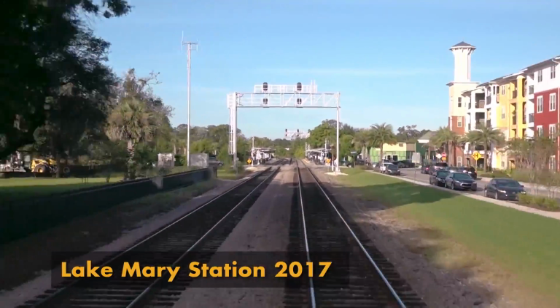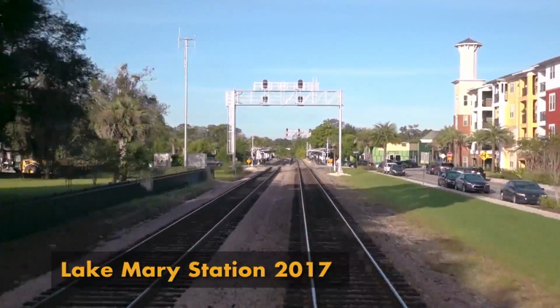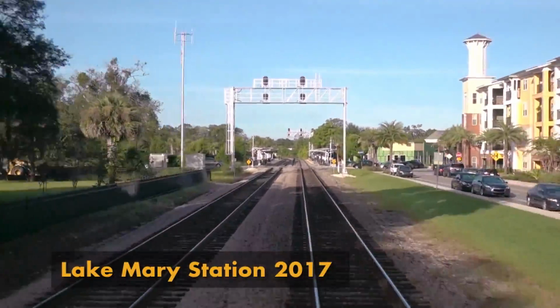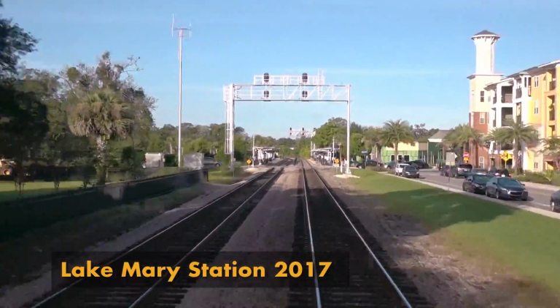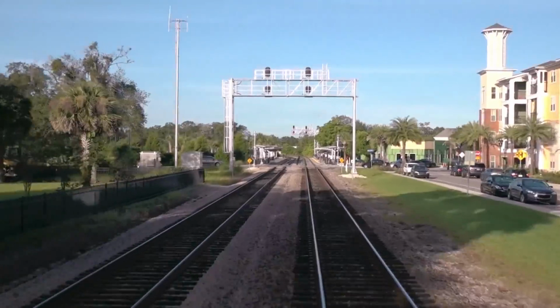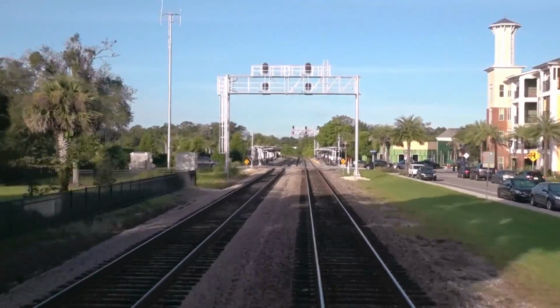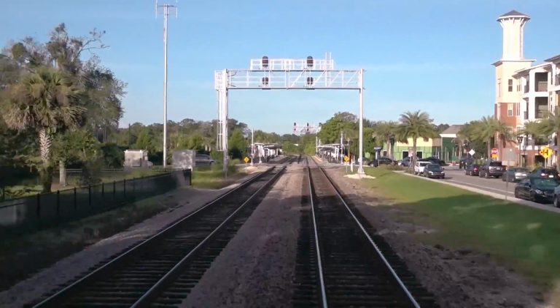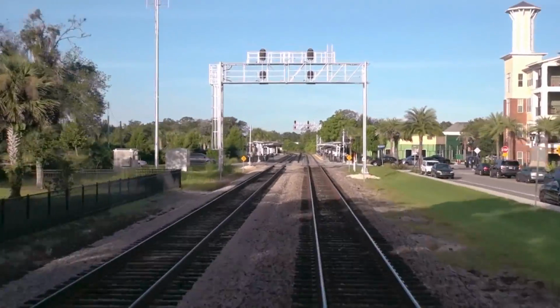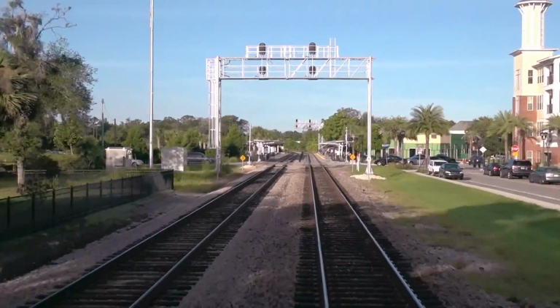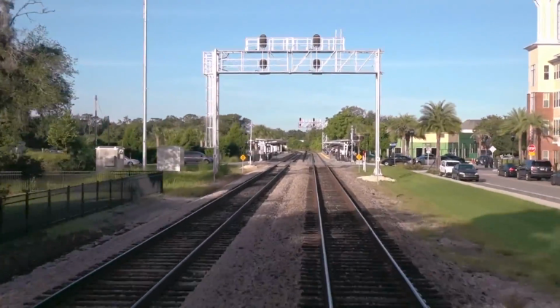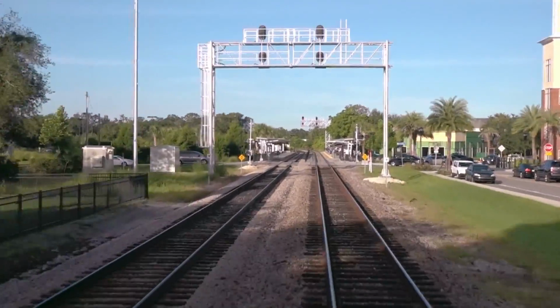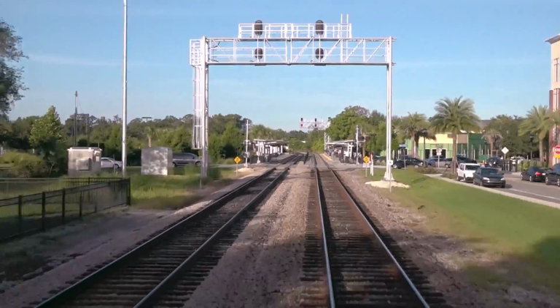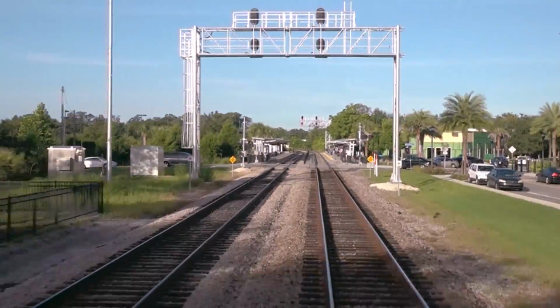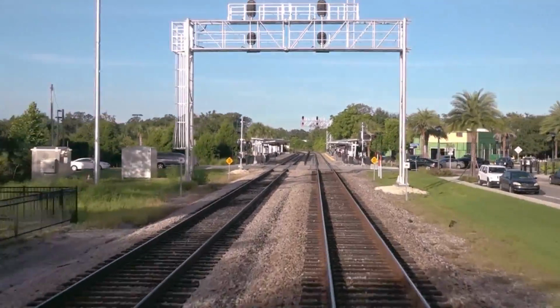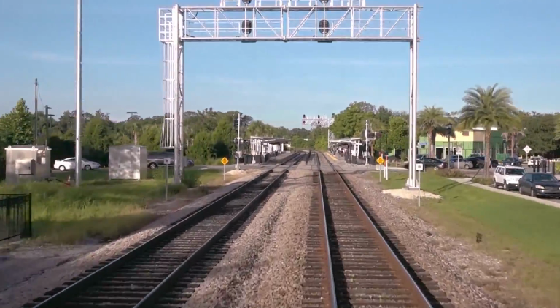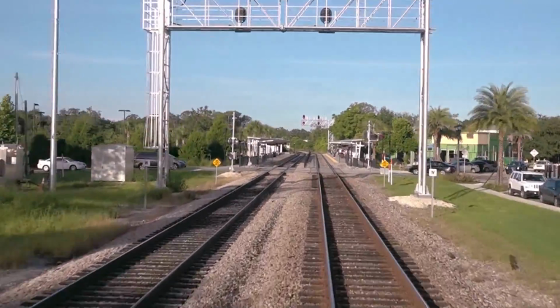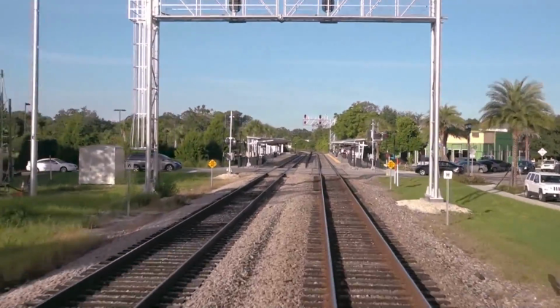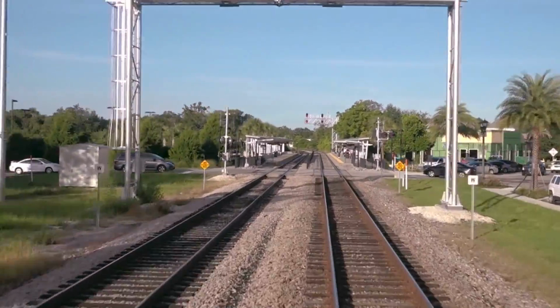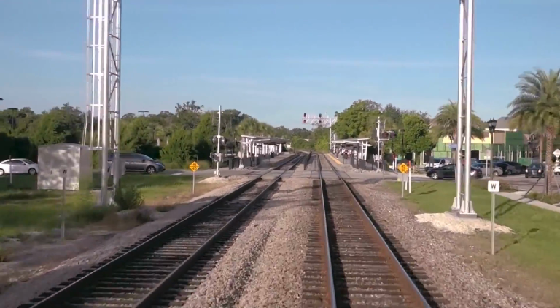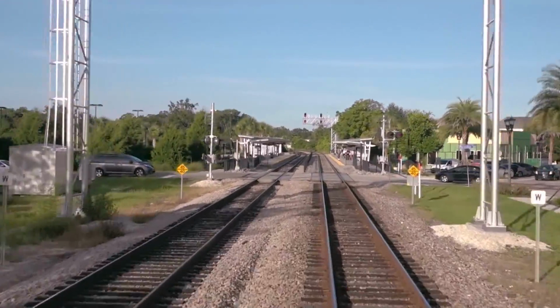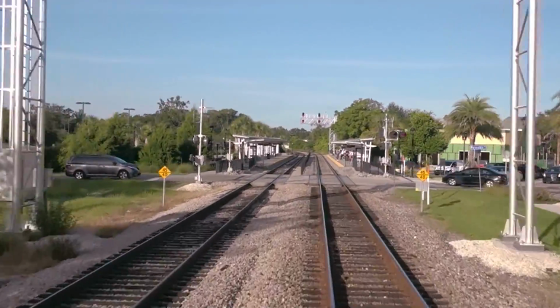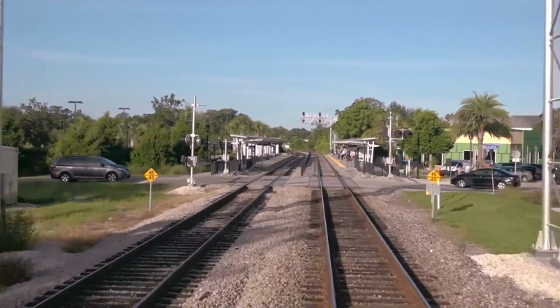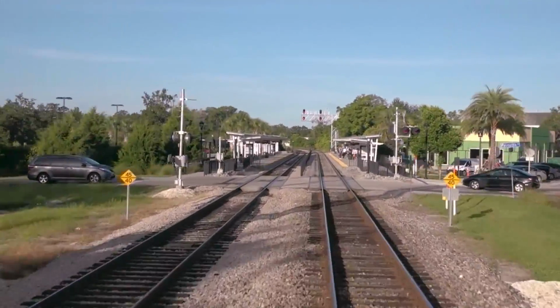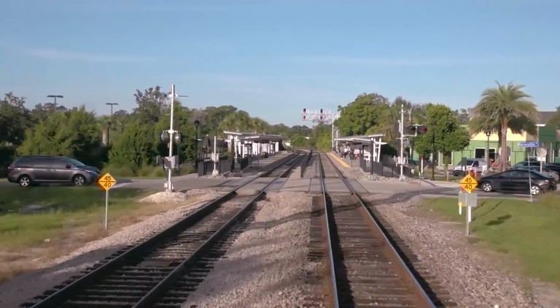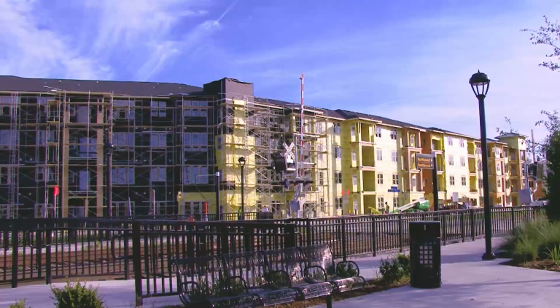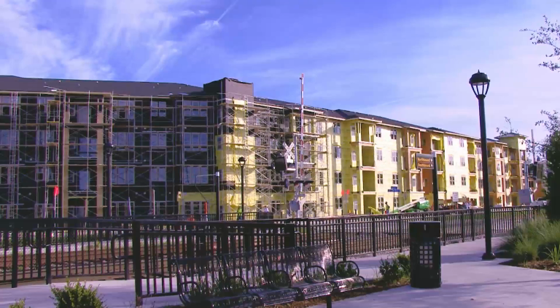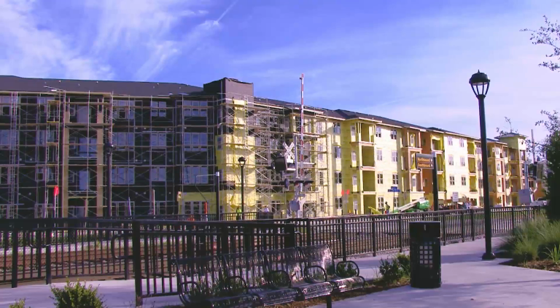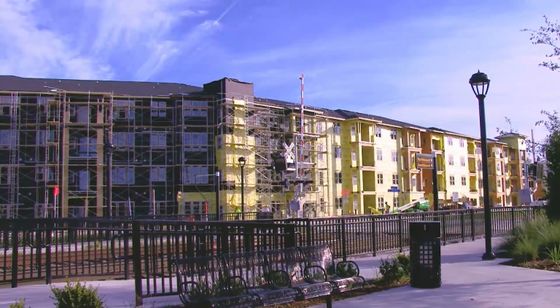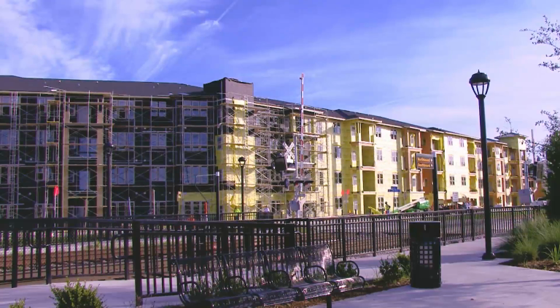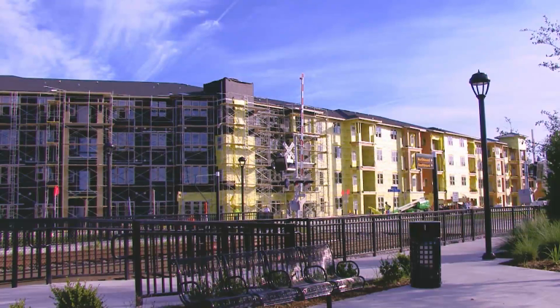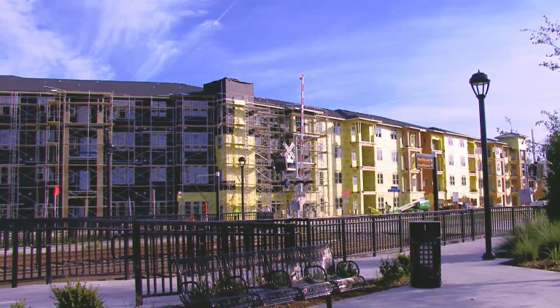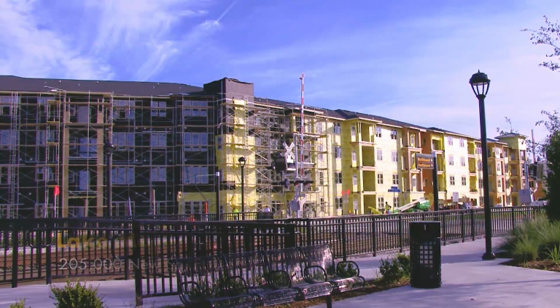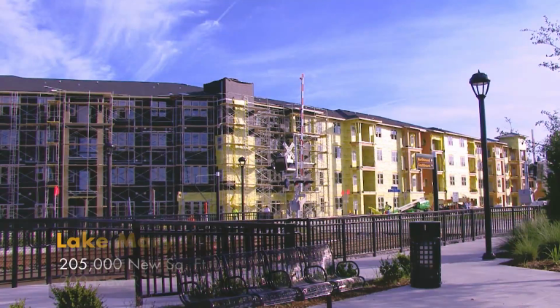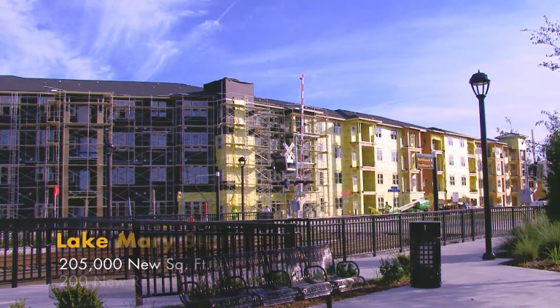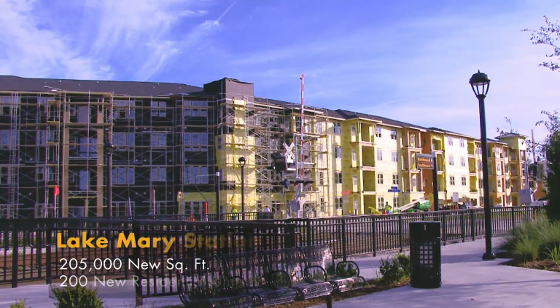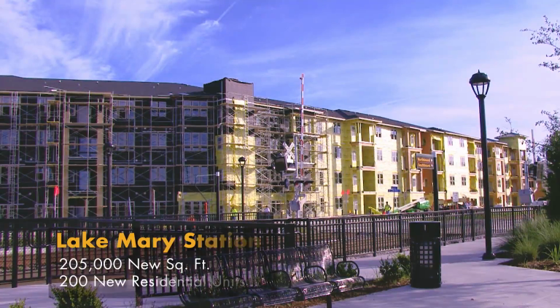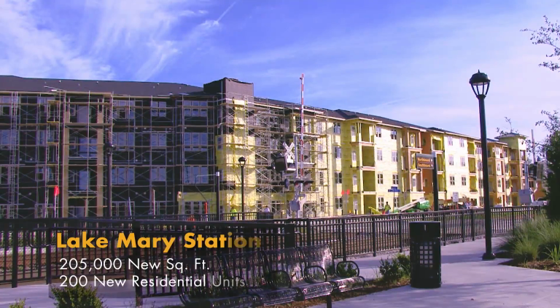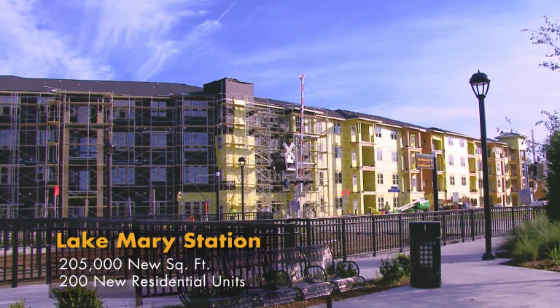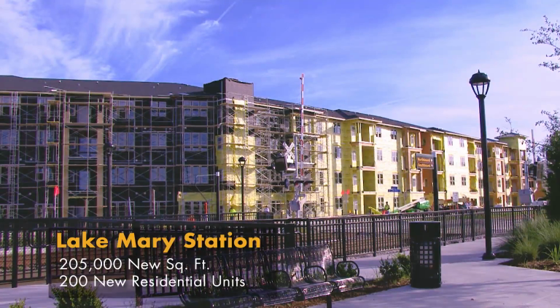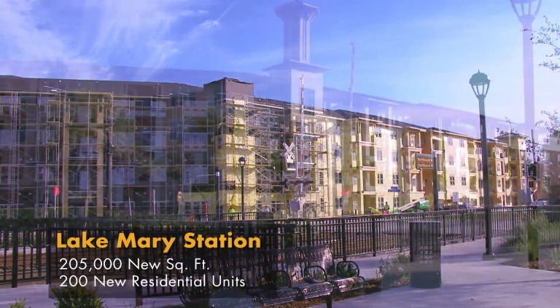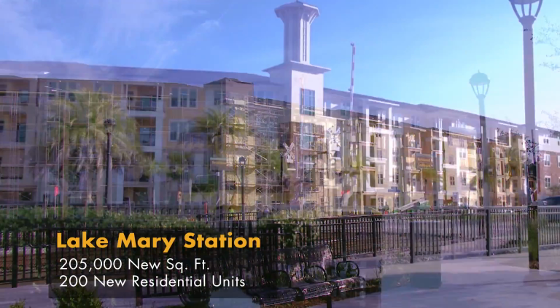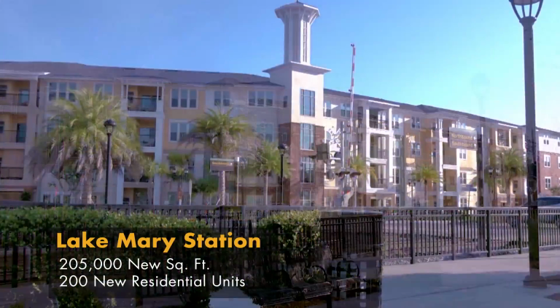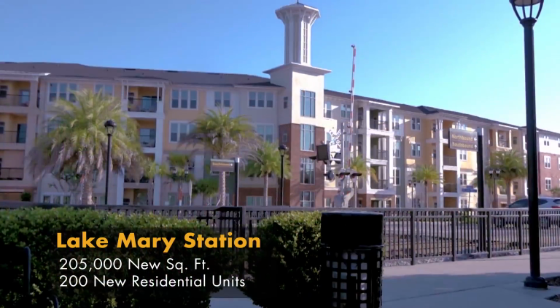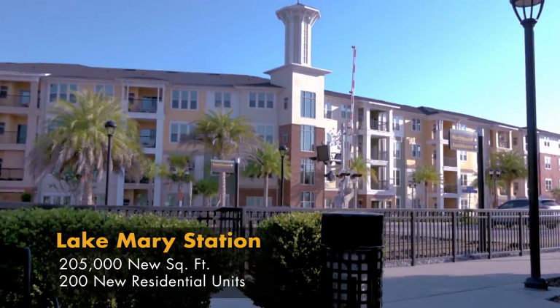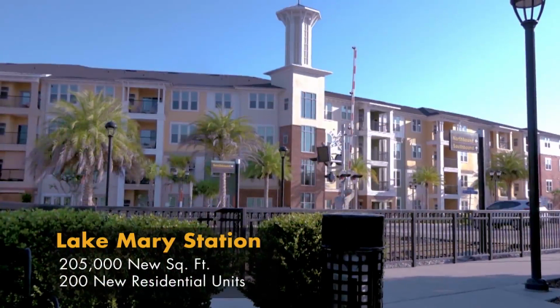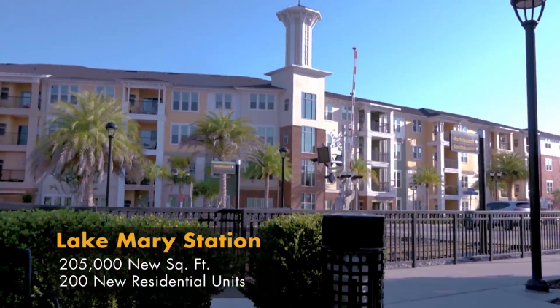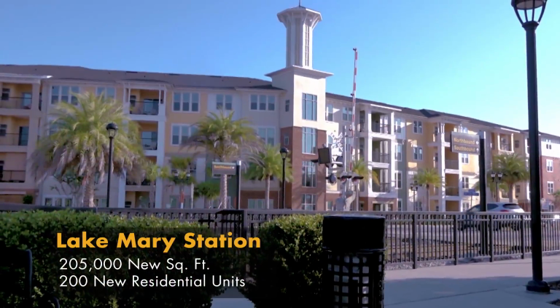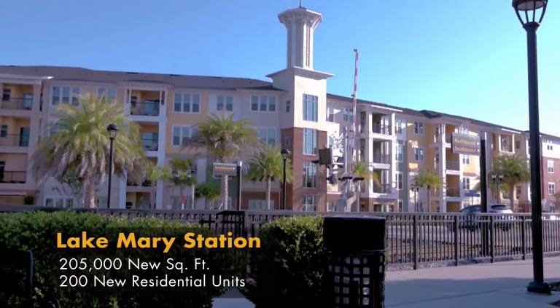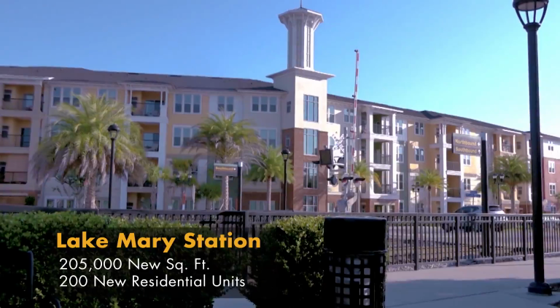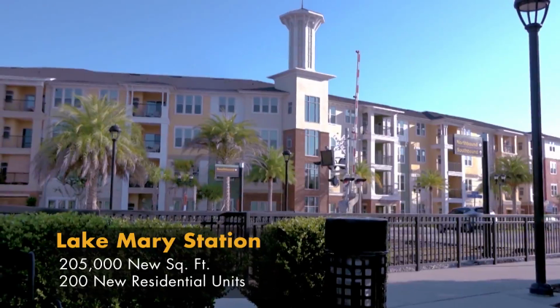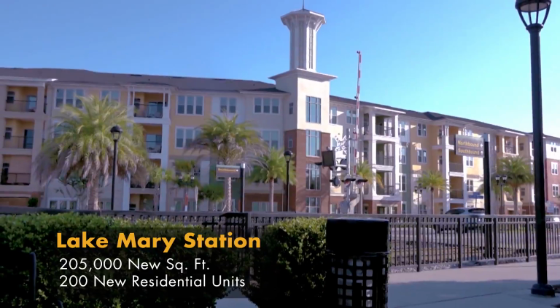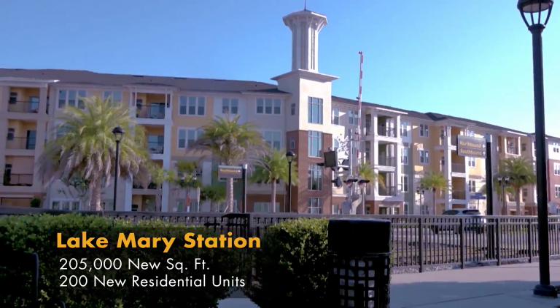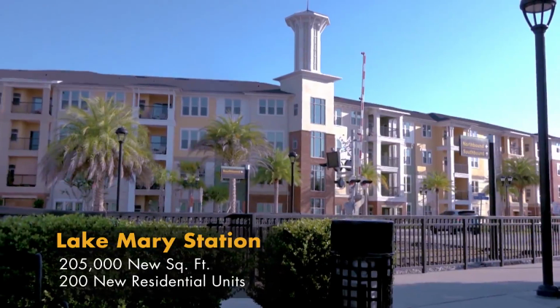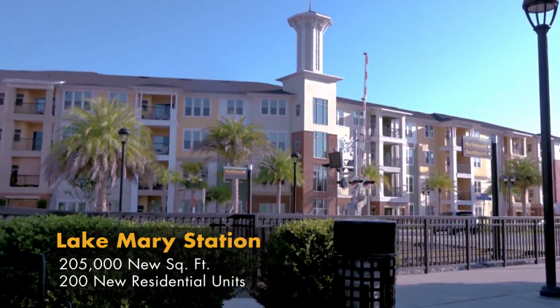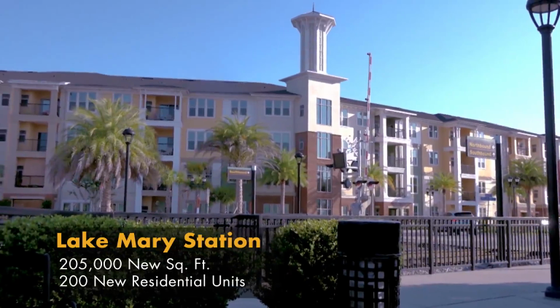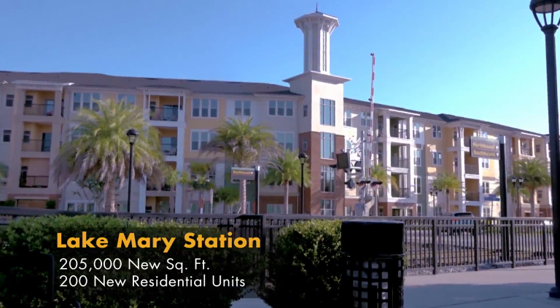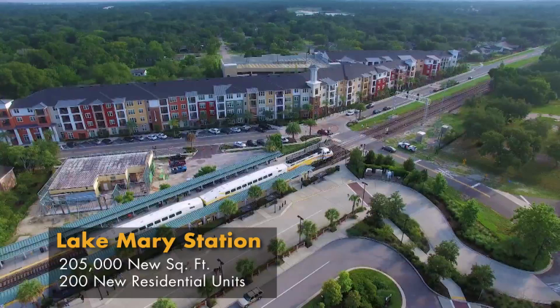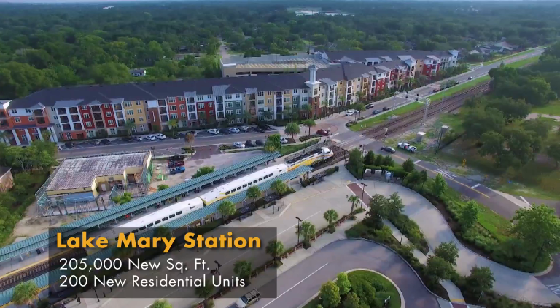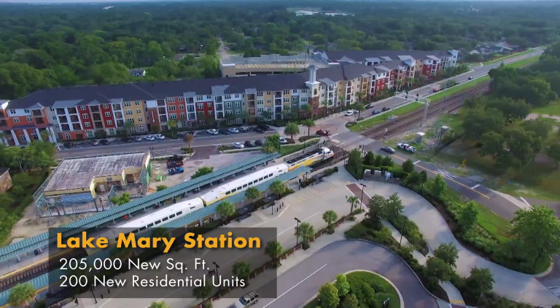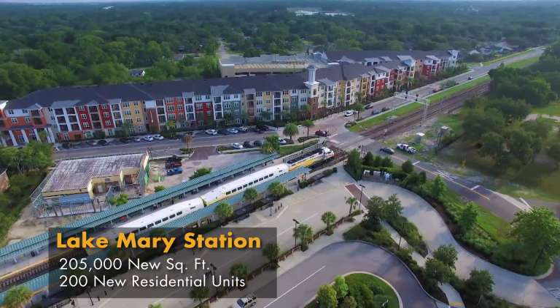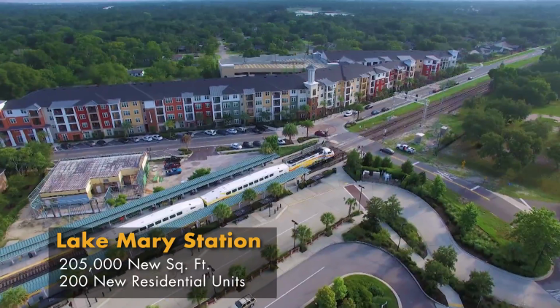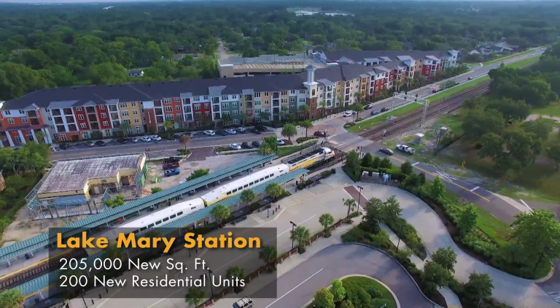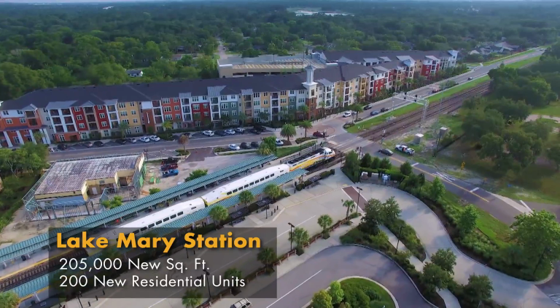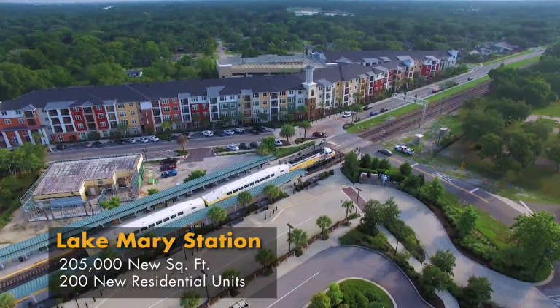In Lake Mary, before the Sunrail station opened, construction on an adjacent residential and retail building was already underway.